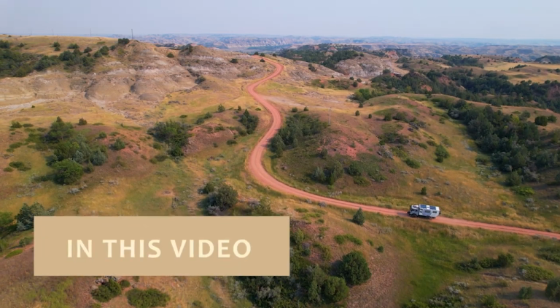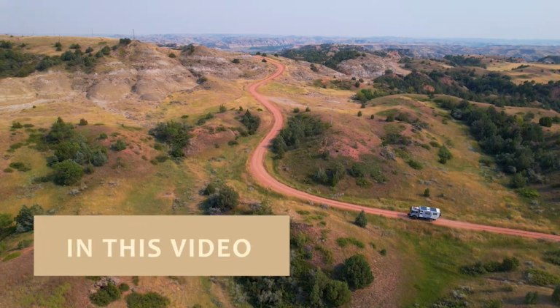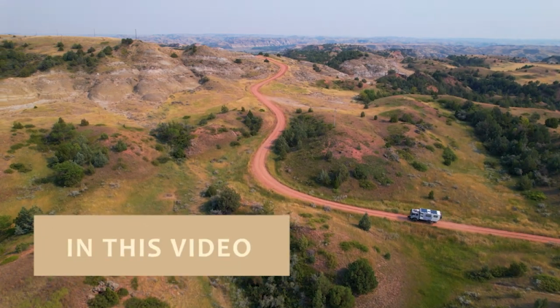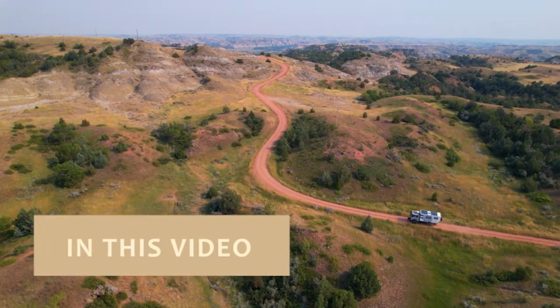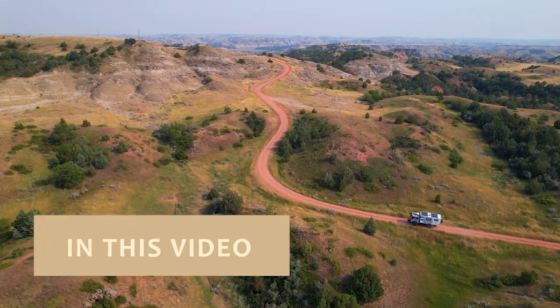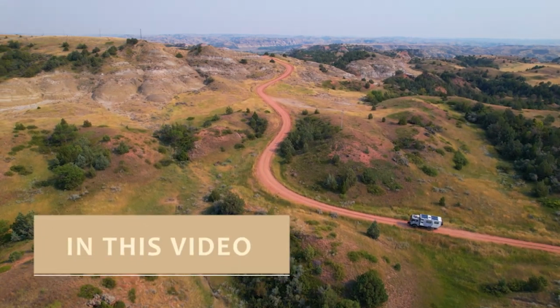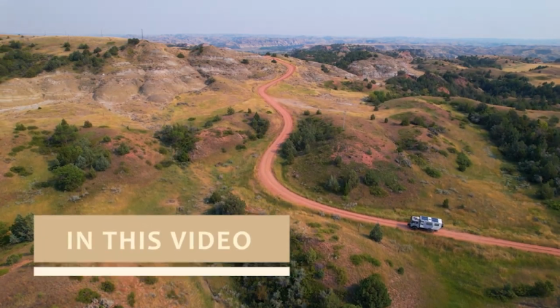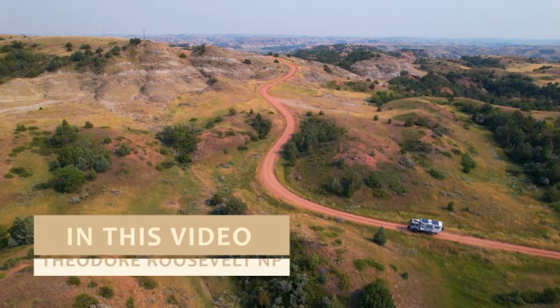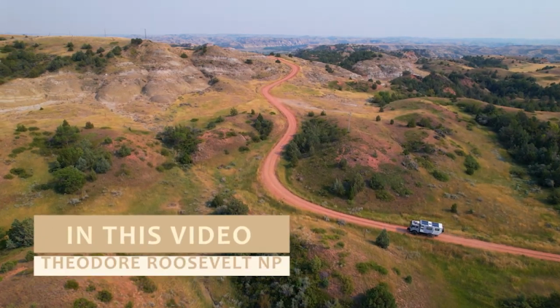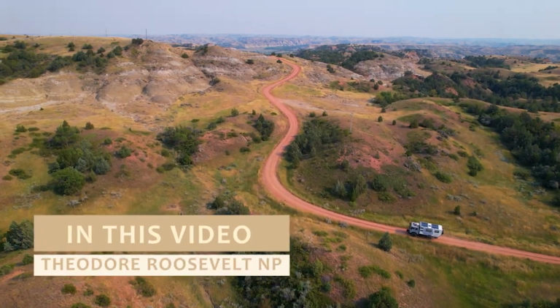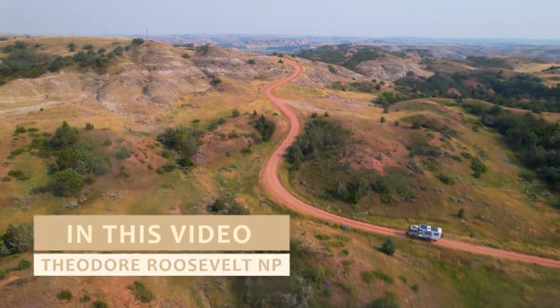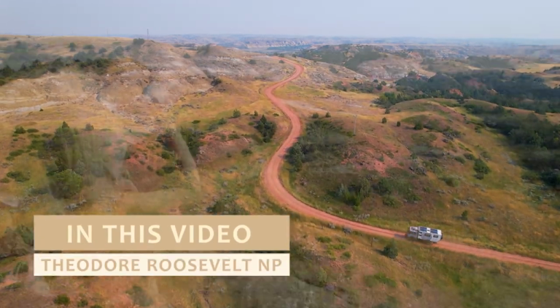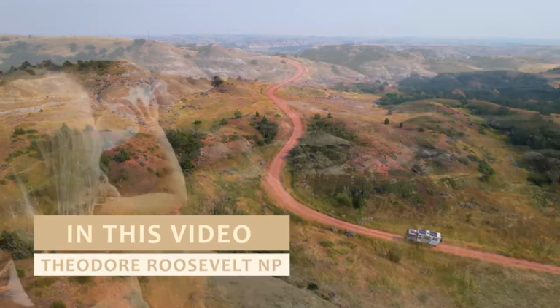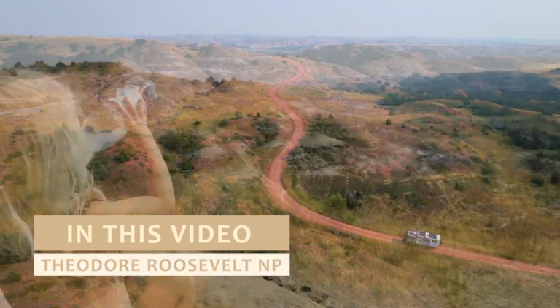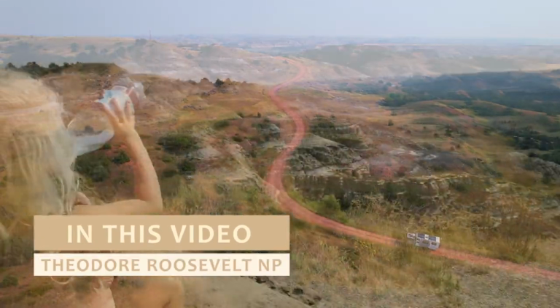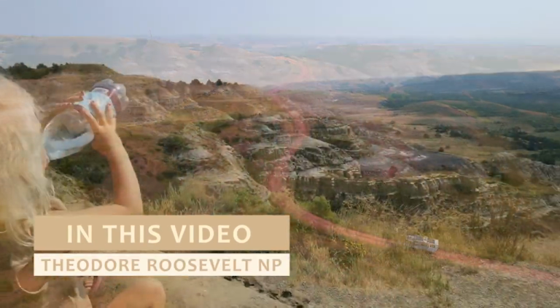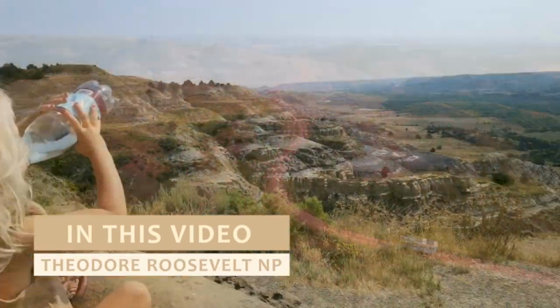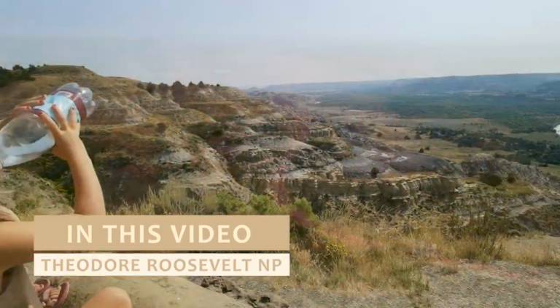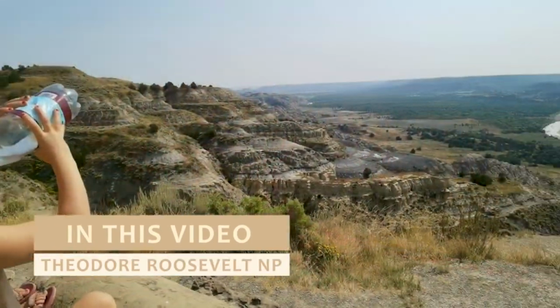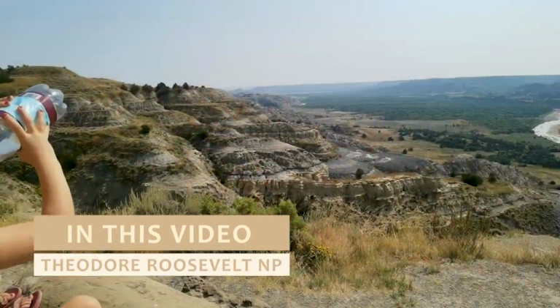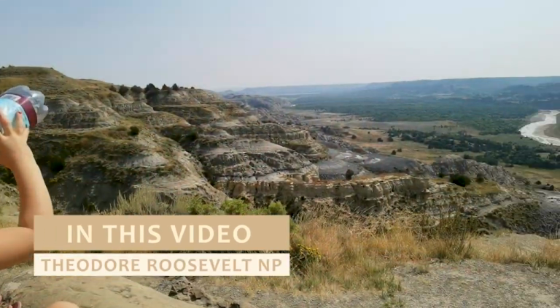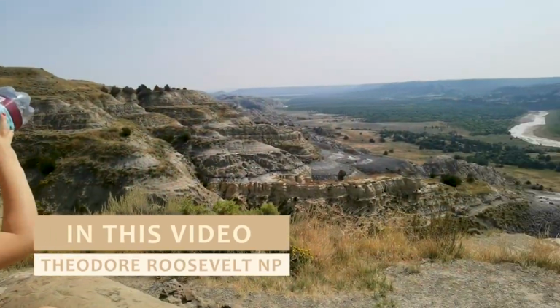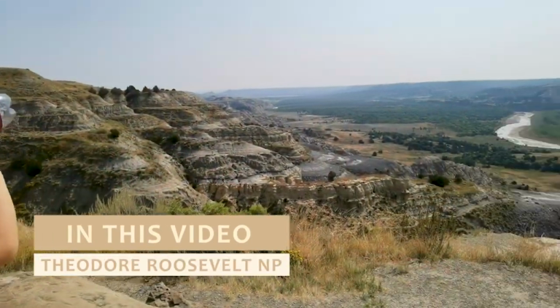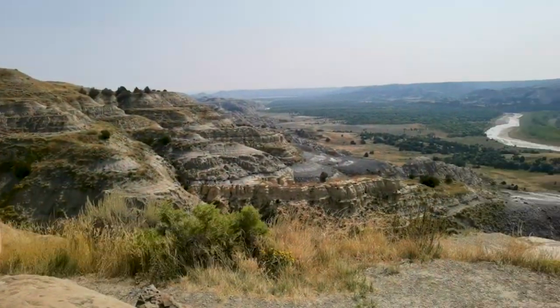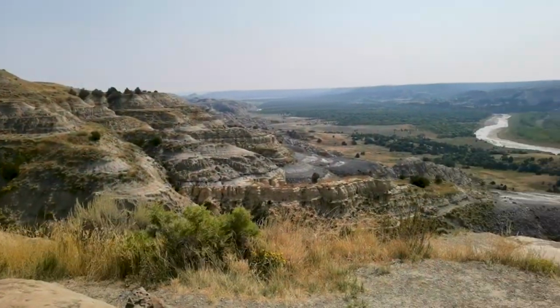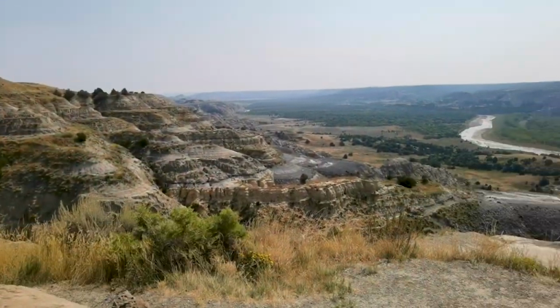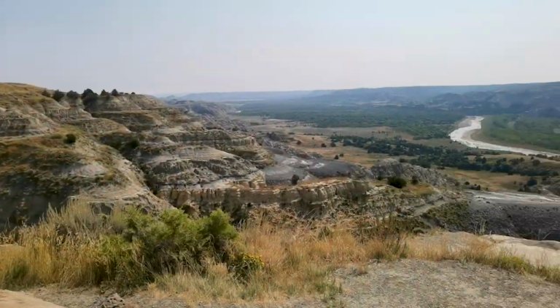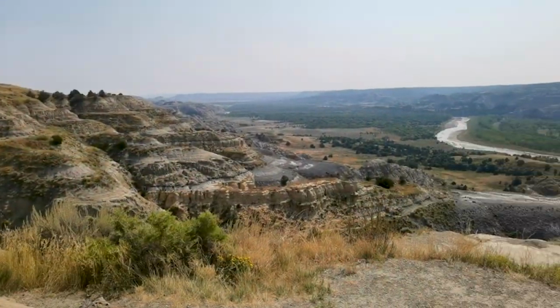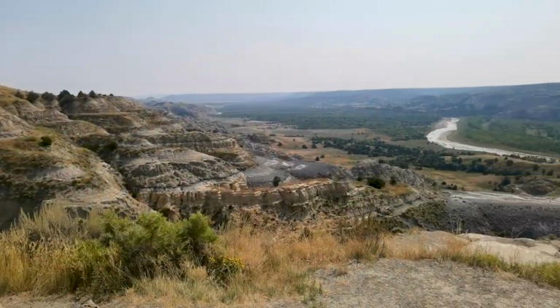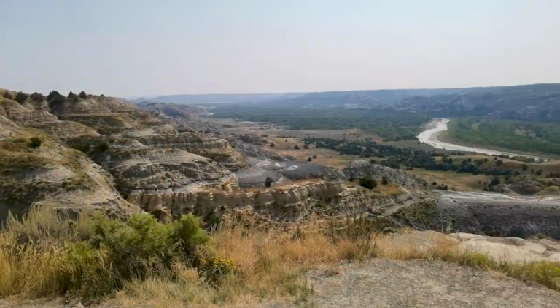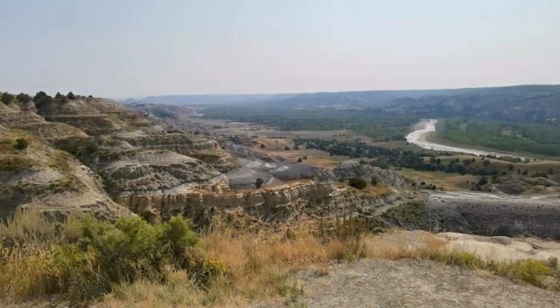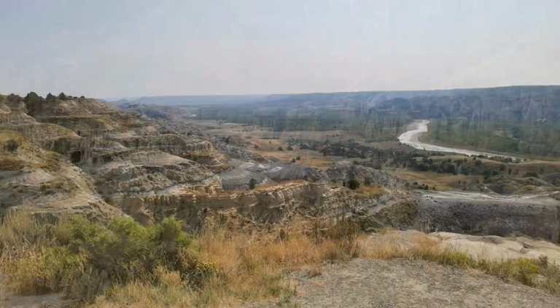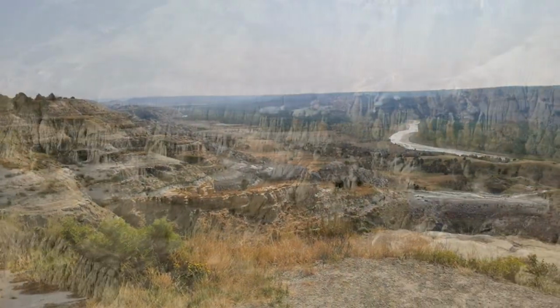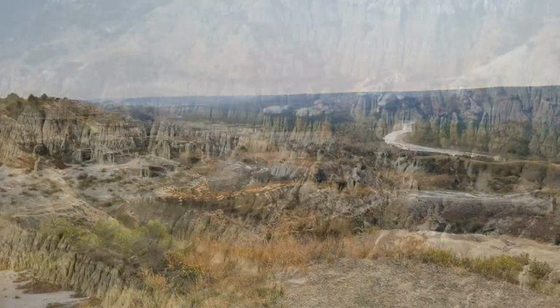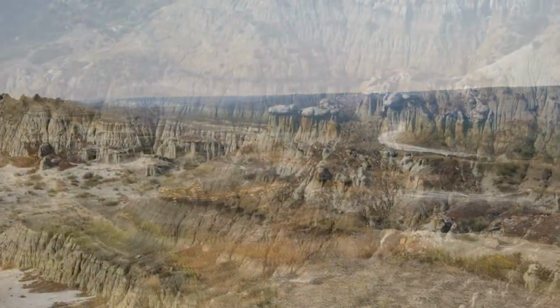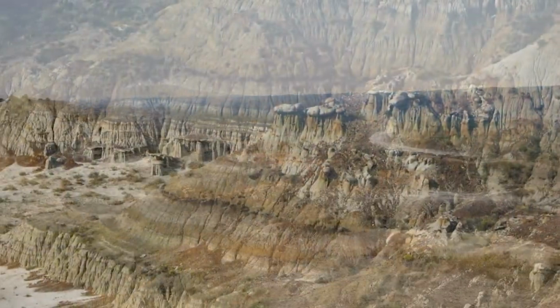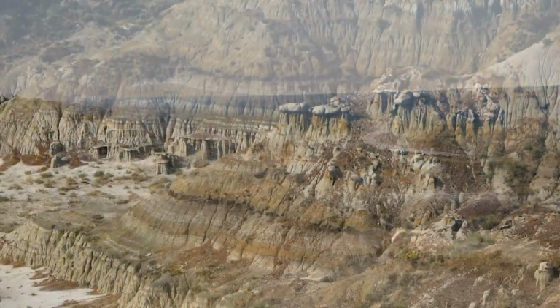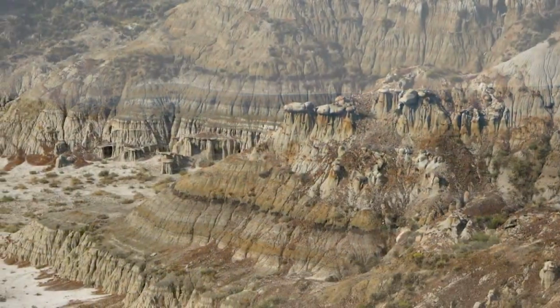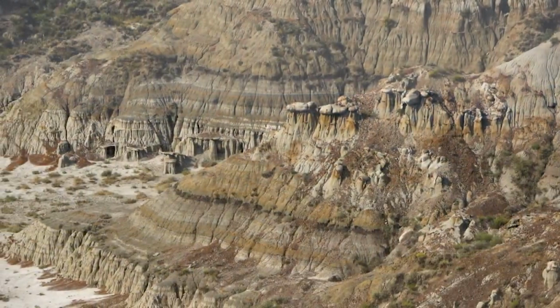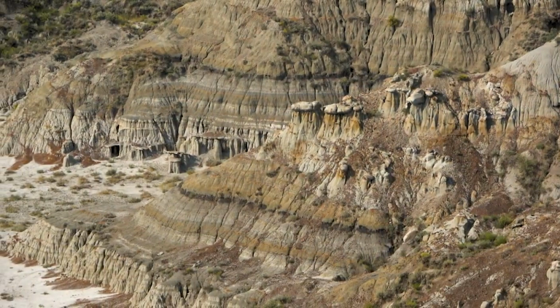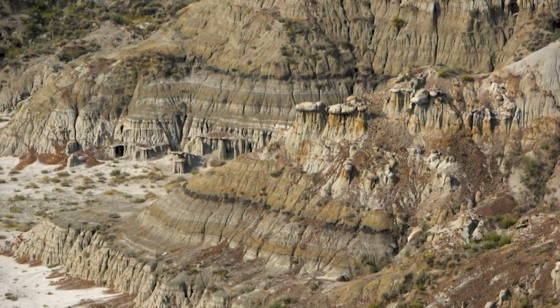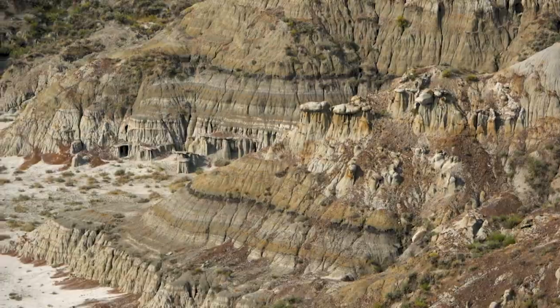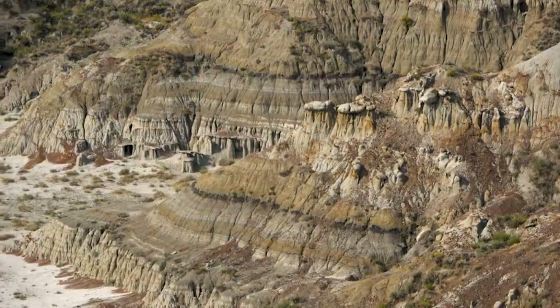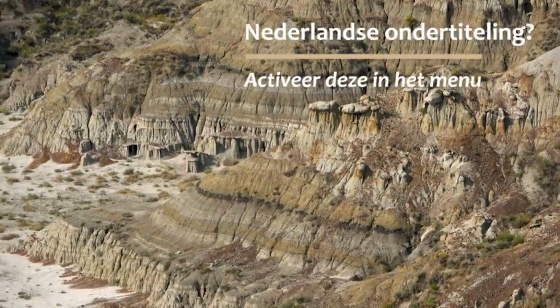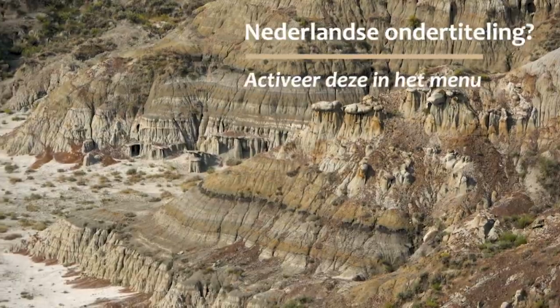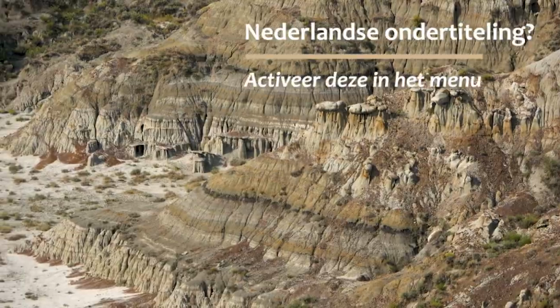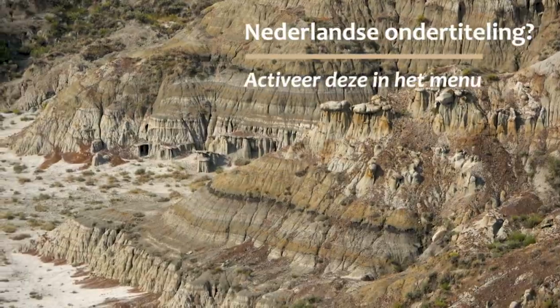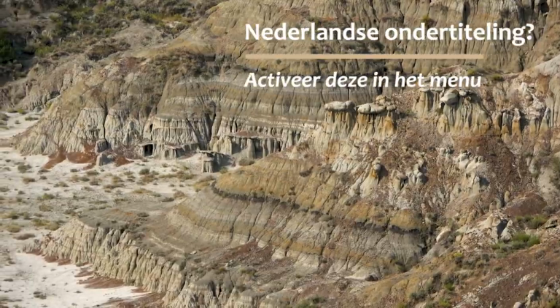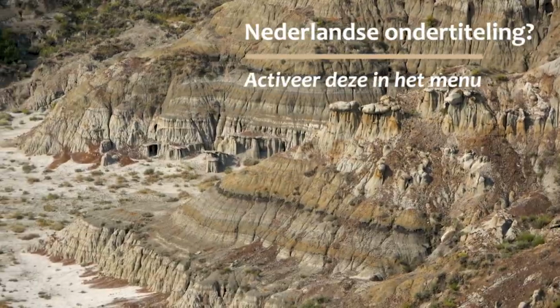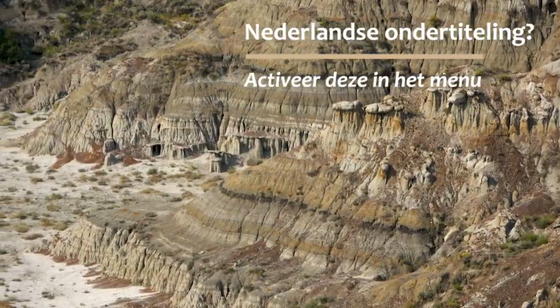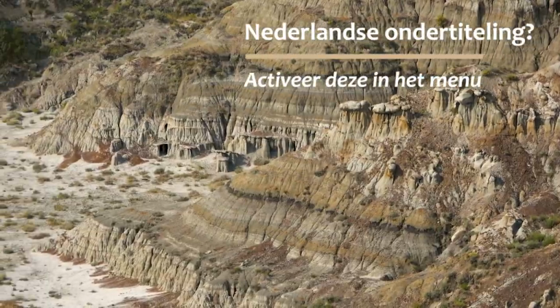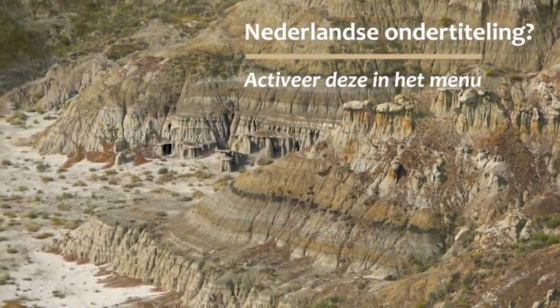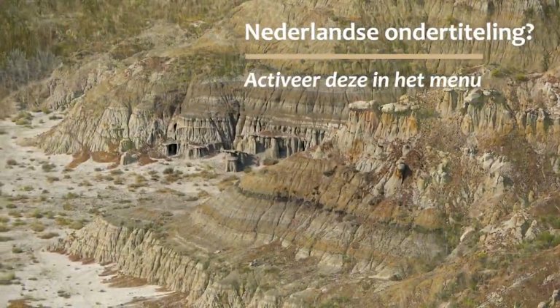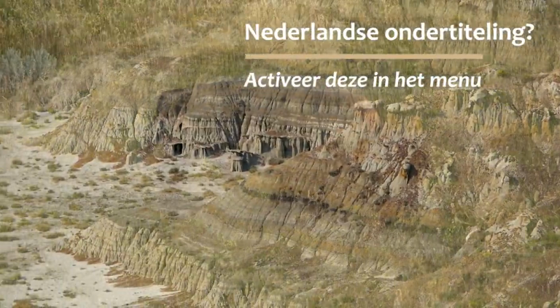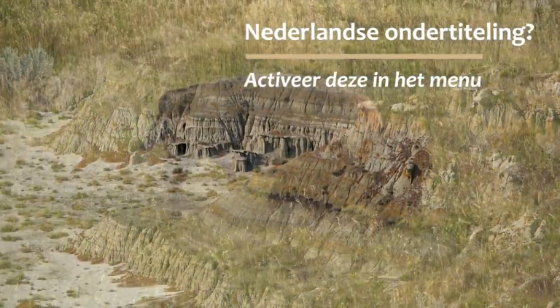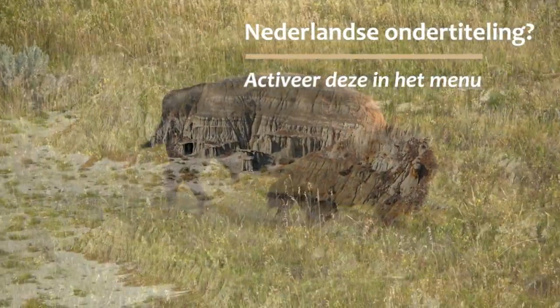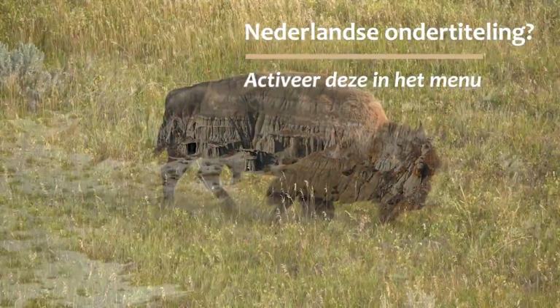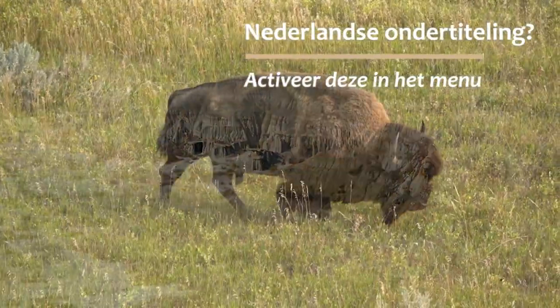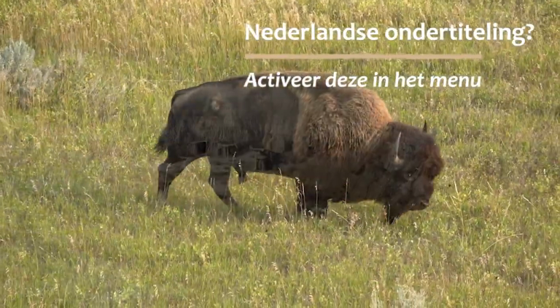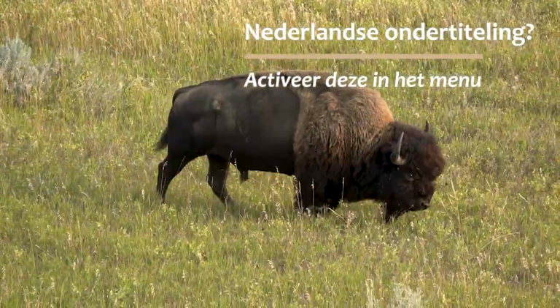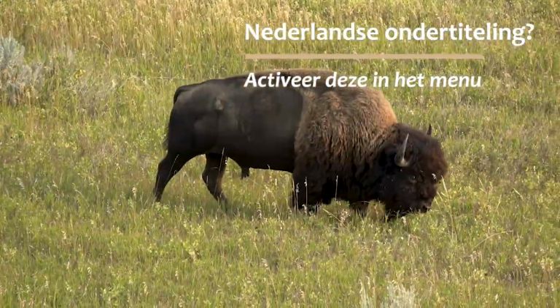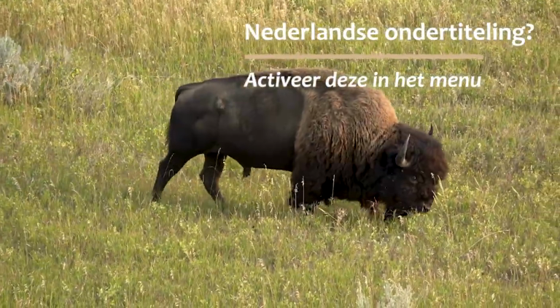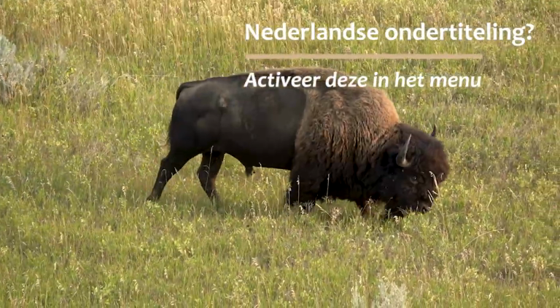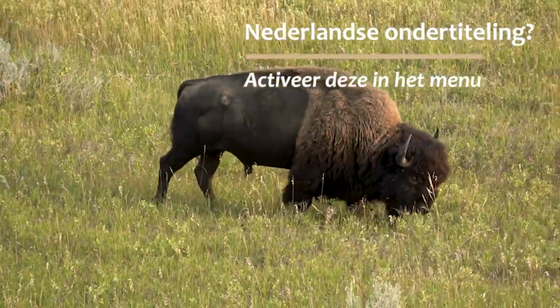In this video we explore the Theodore Roosevelt National Park. The park has amazing views and there are bisons everywhere.